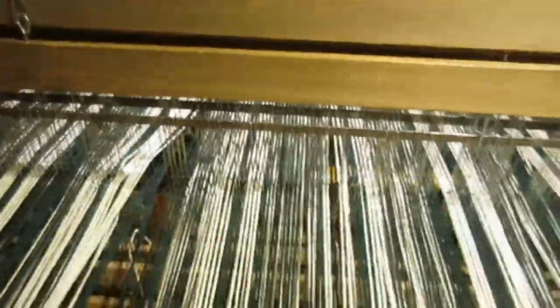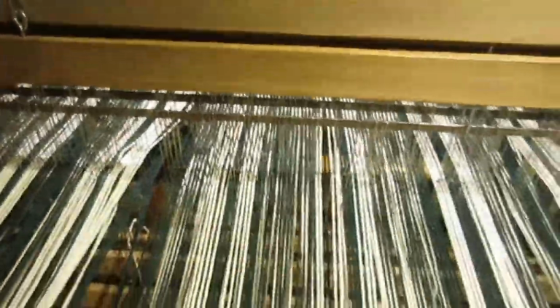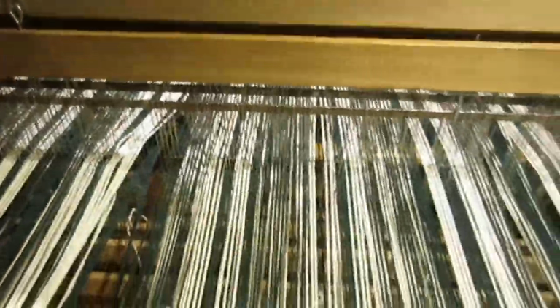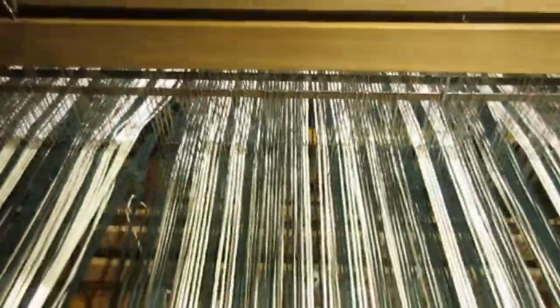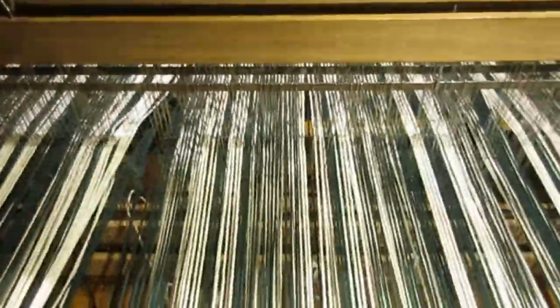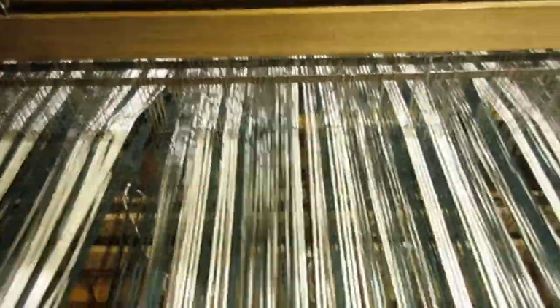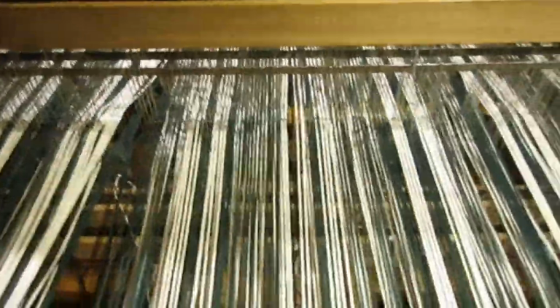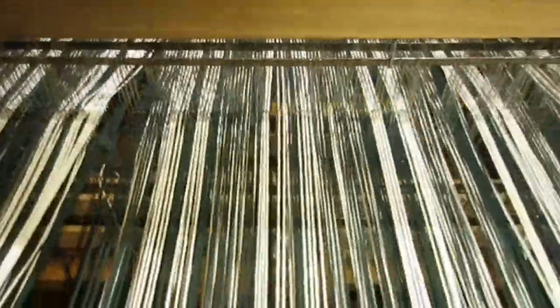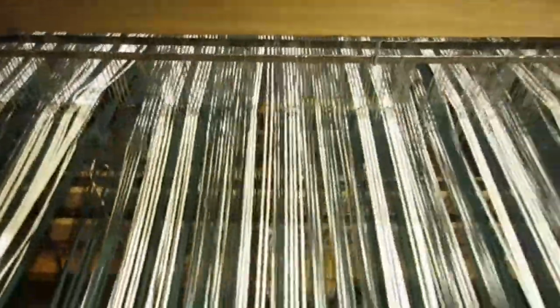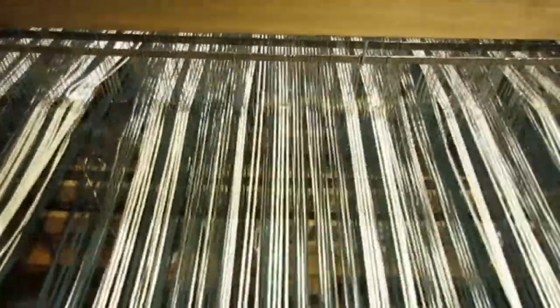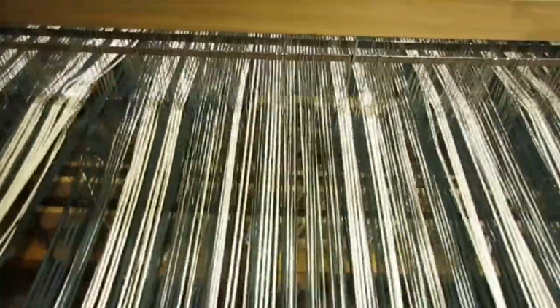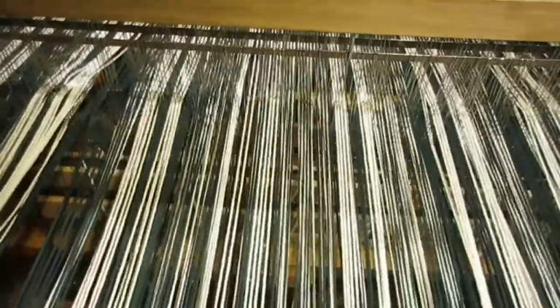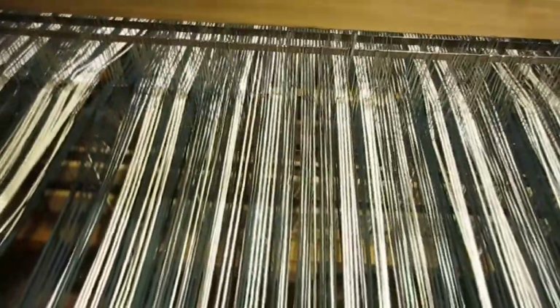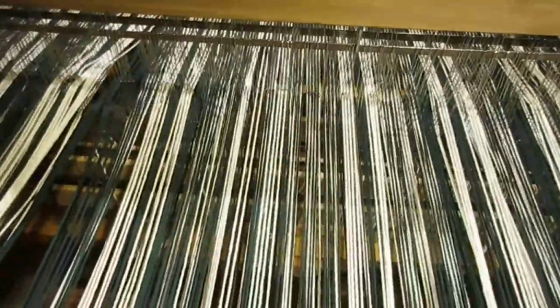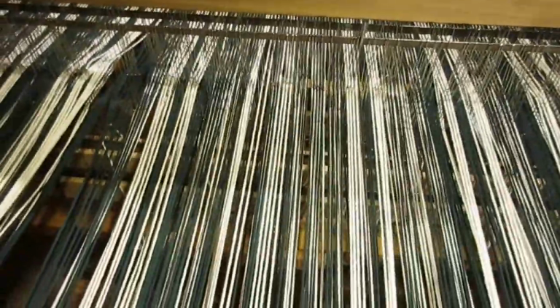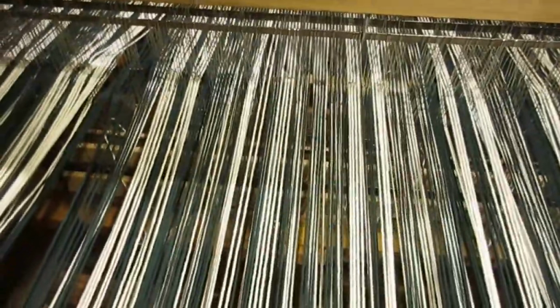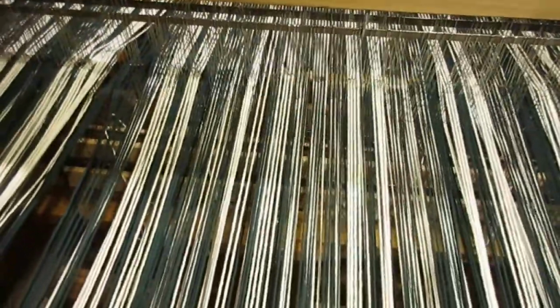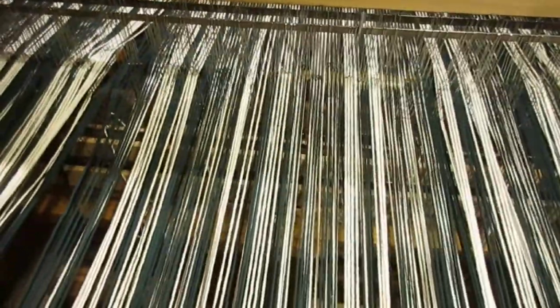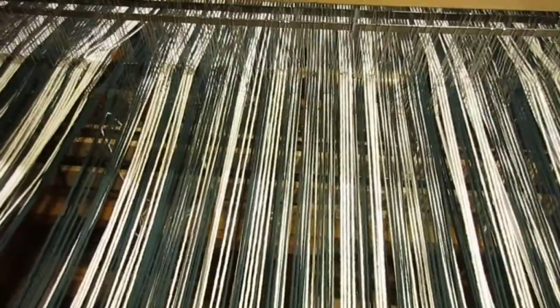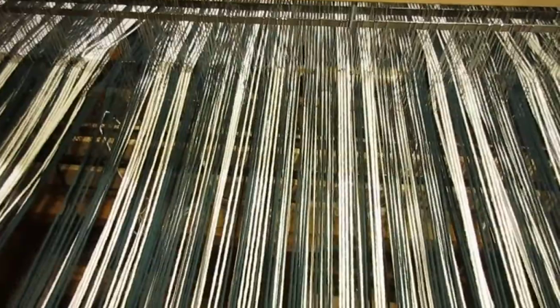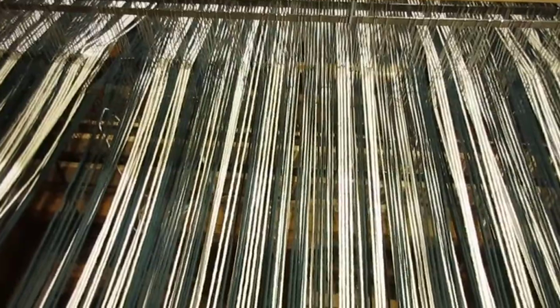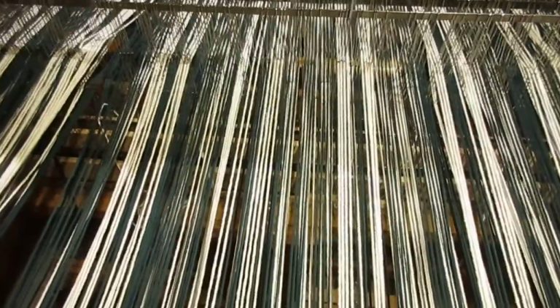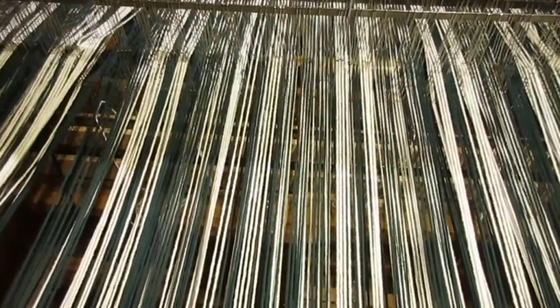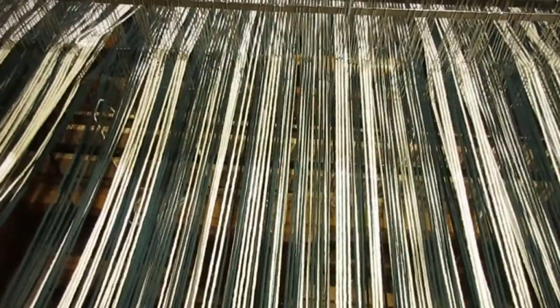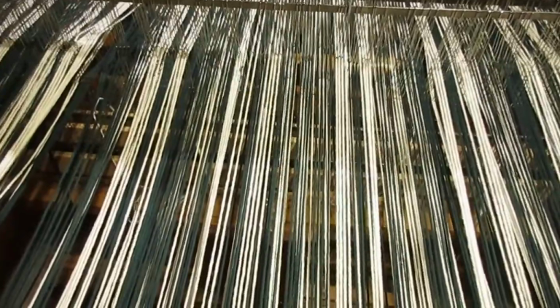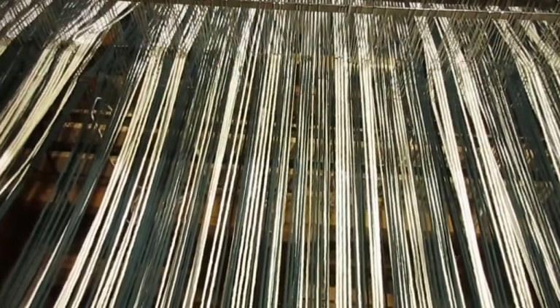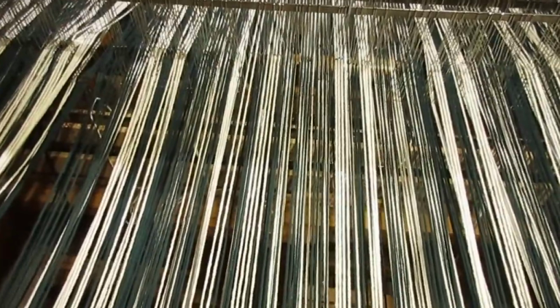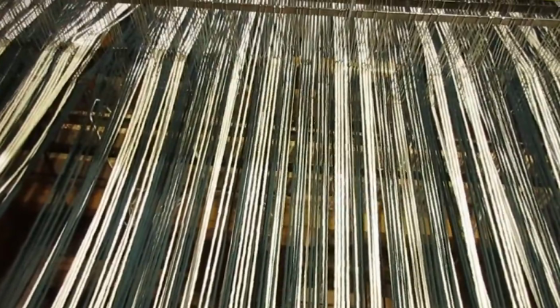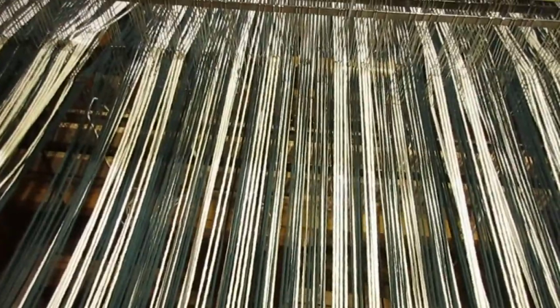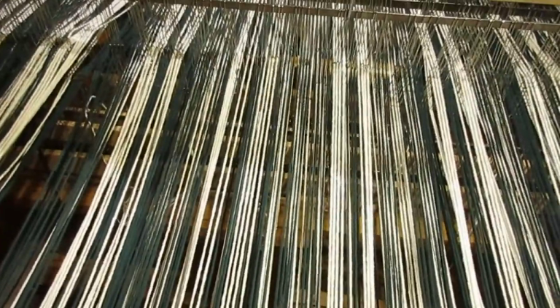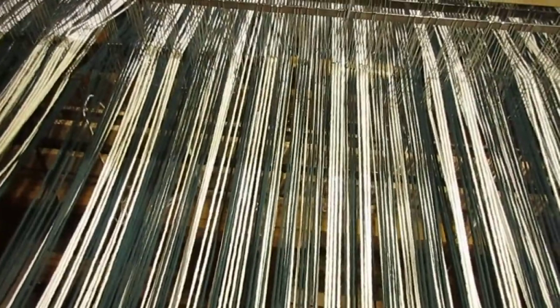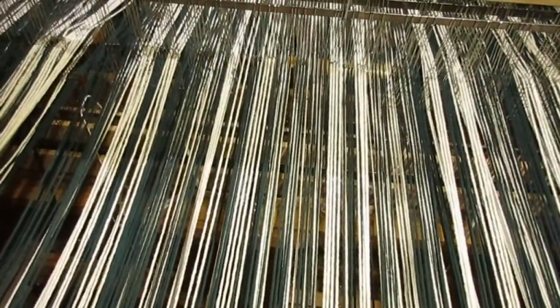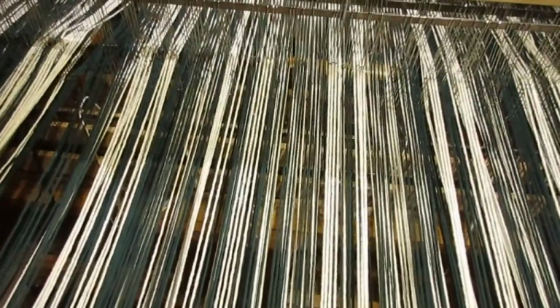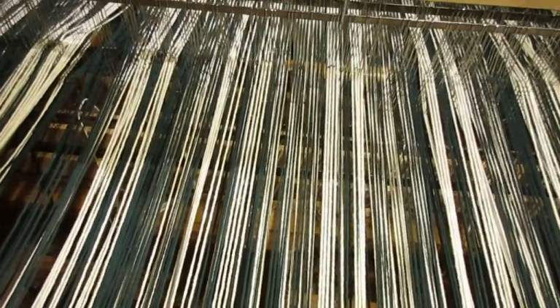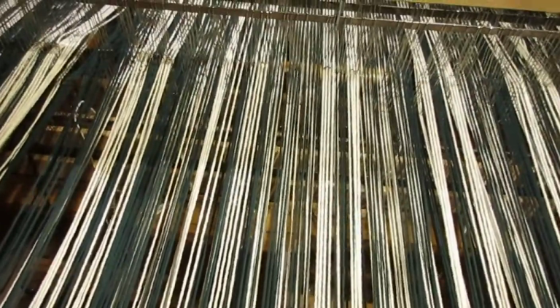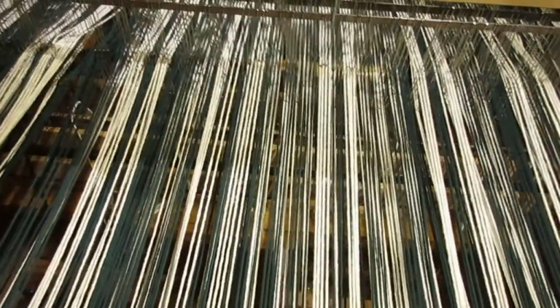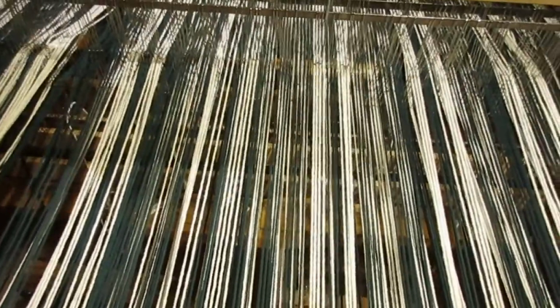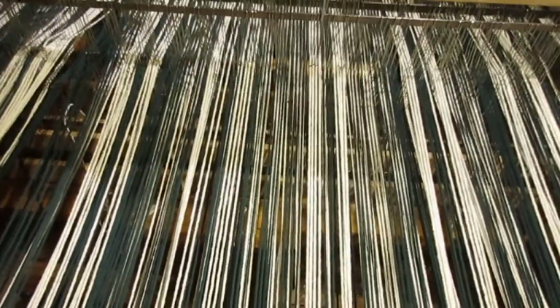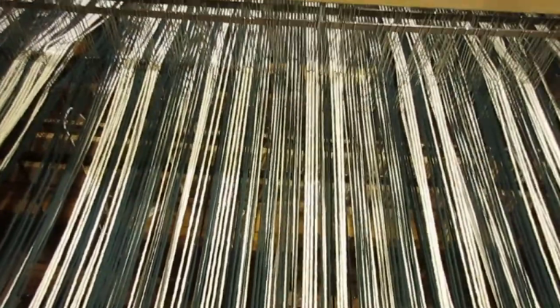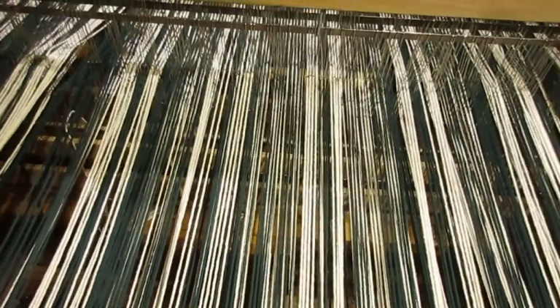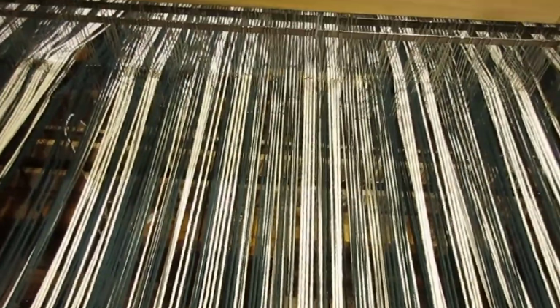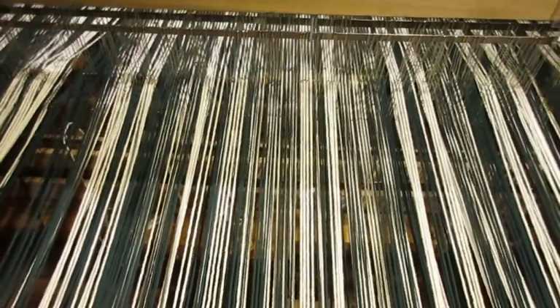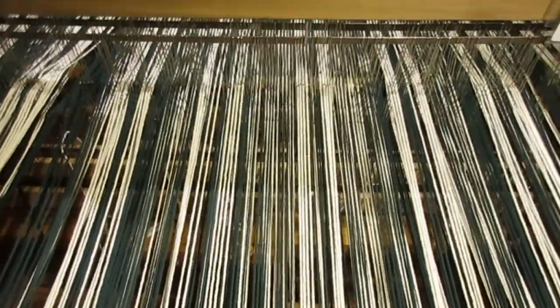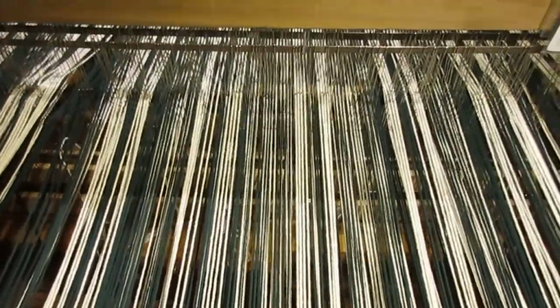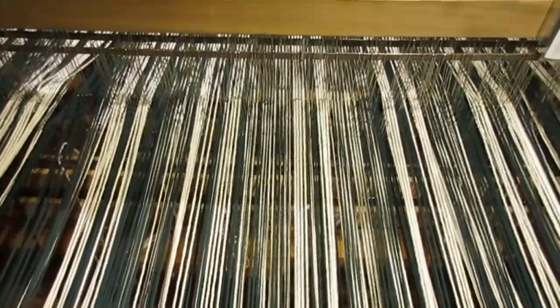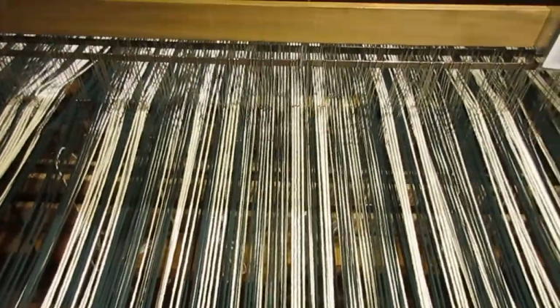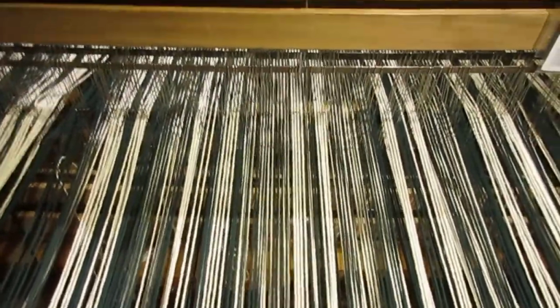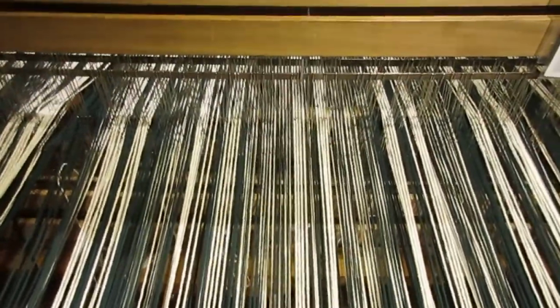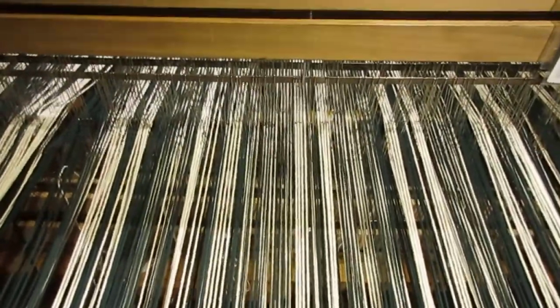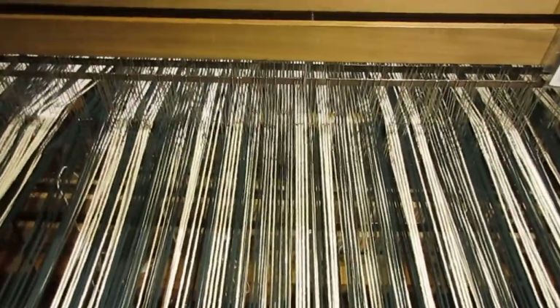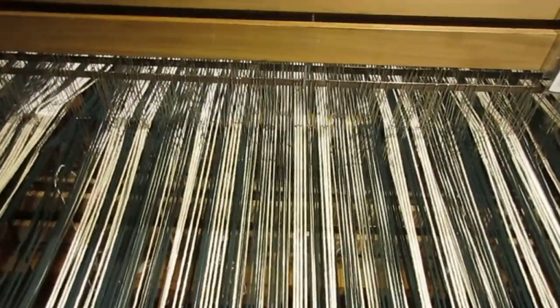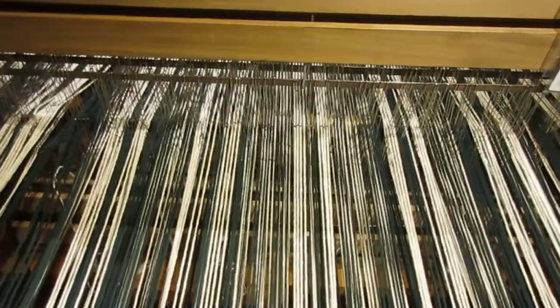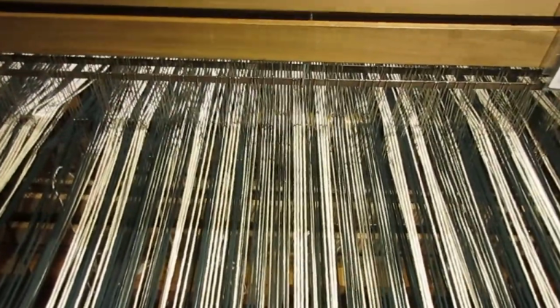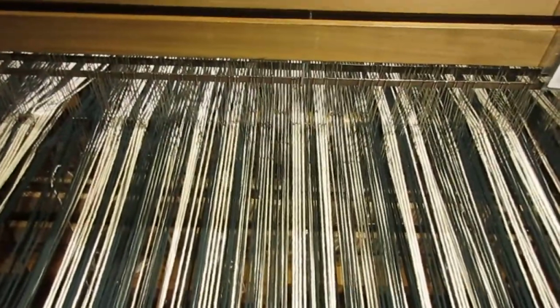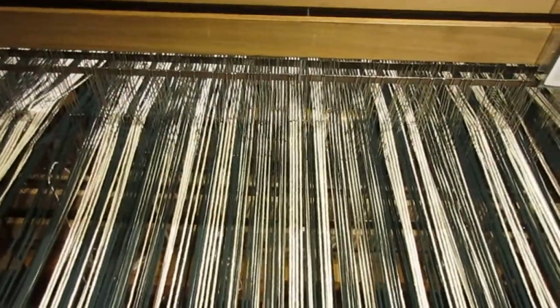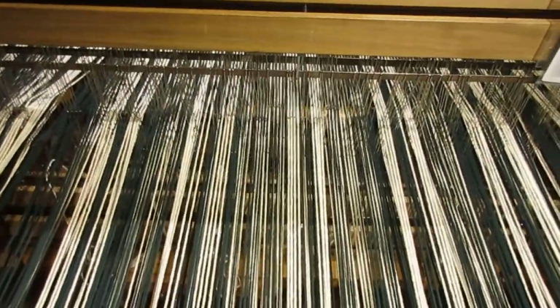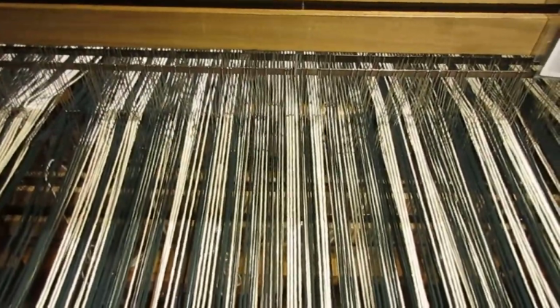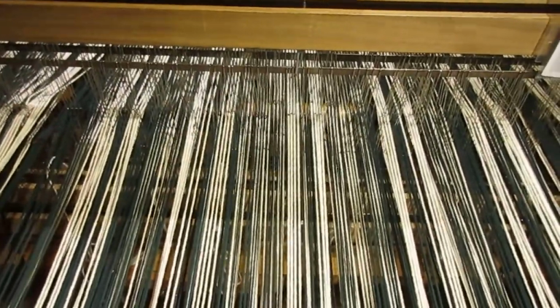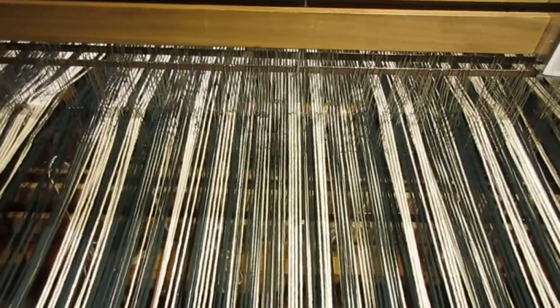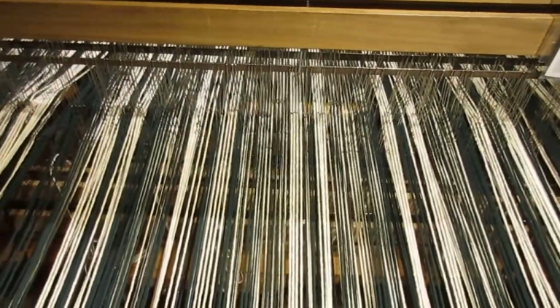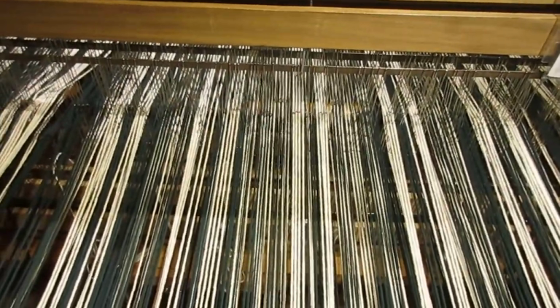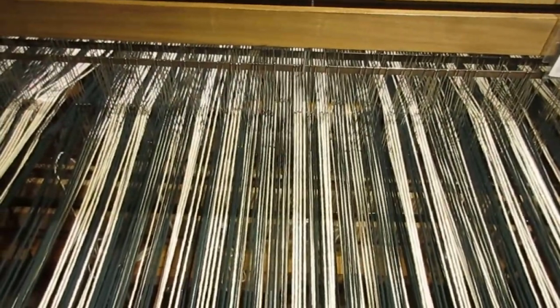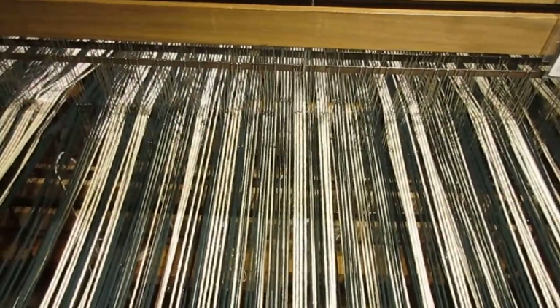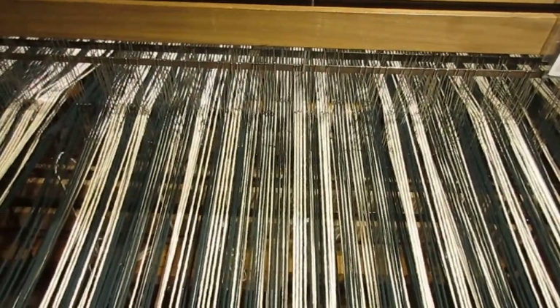Well, that's my start. When I've got a few inches of weaving, I'll come back and show you how I'm doing.